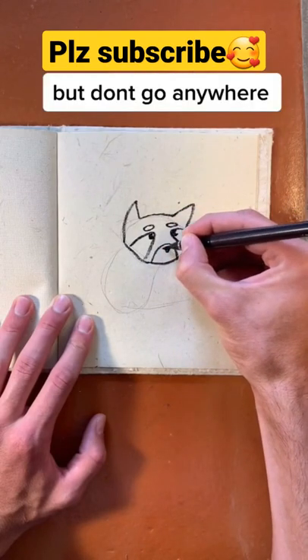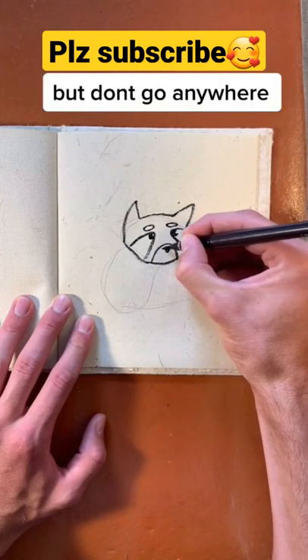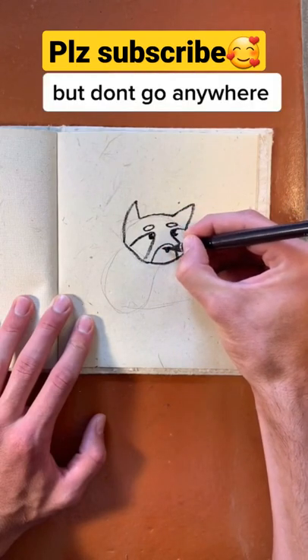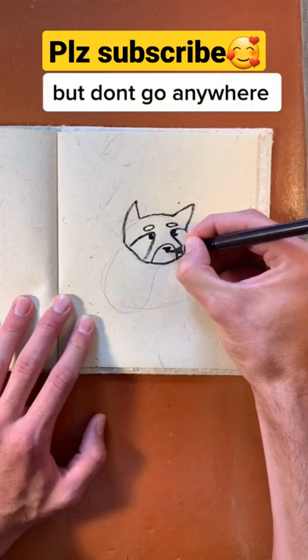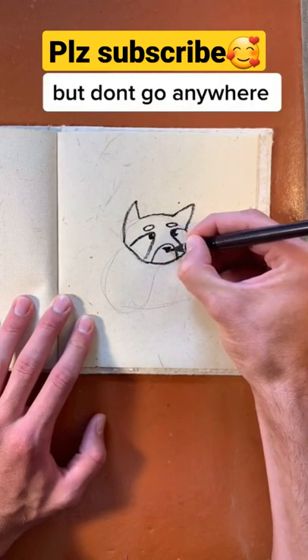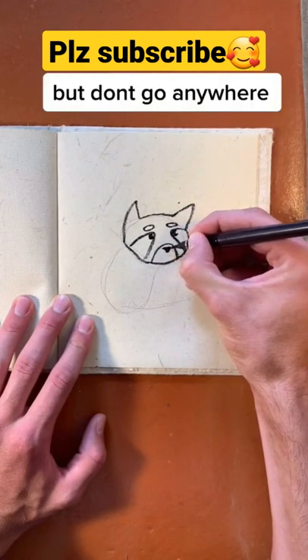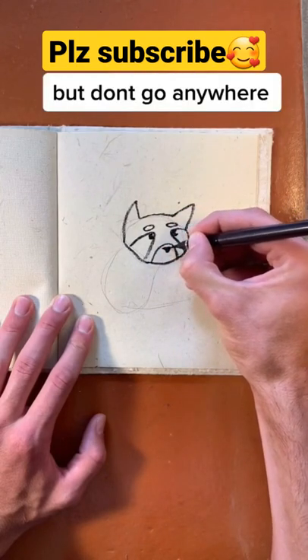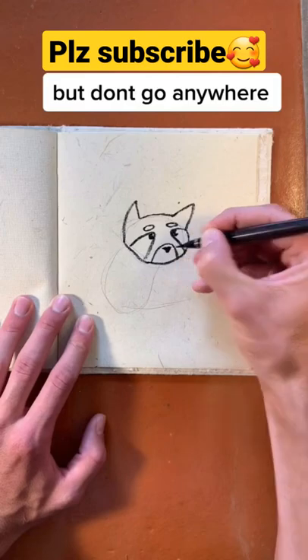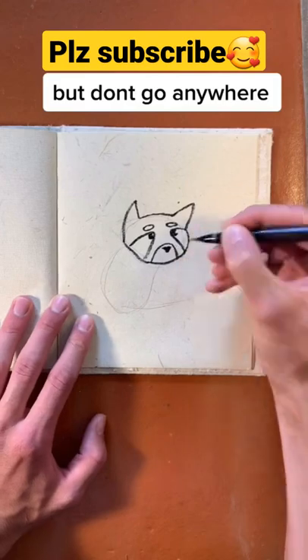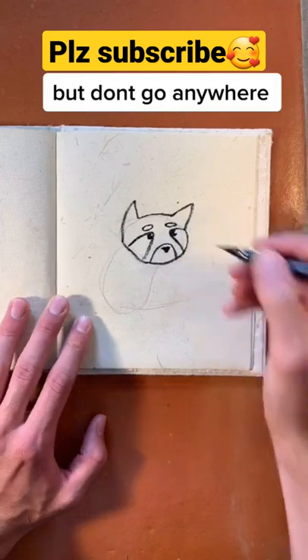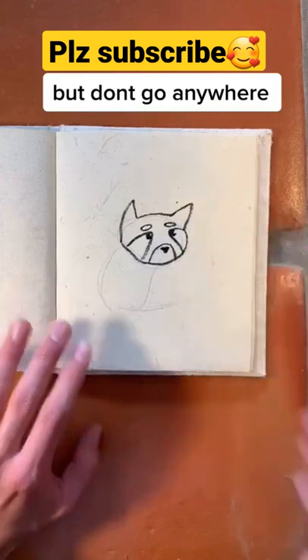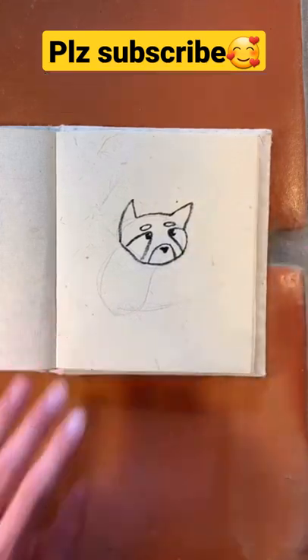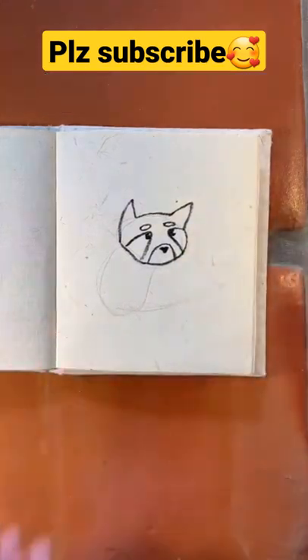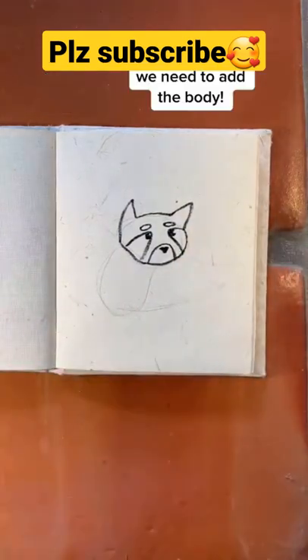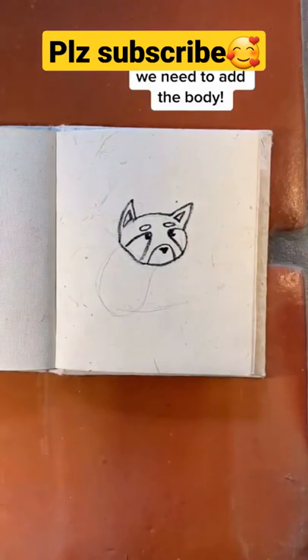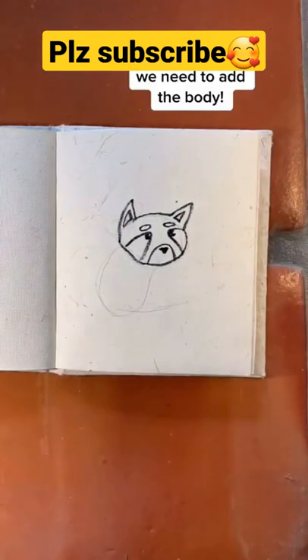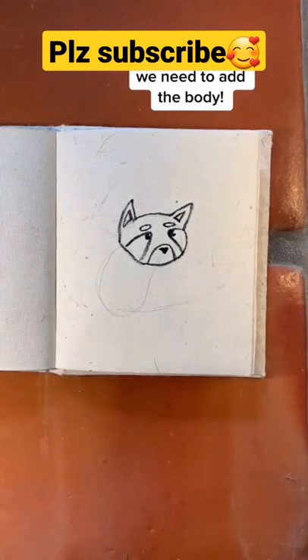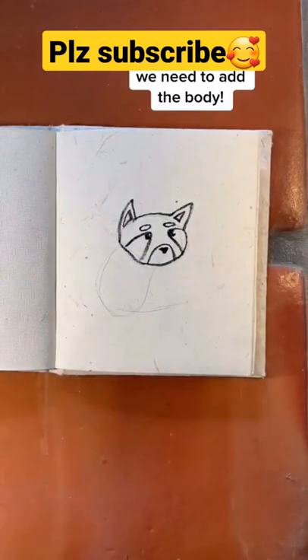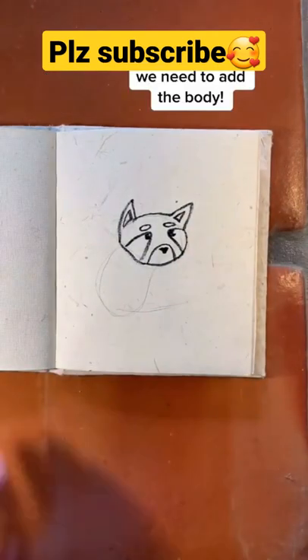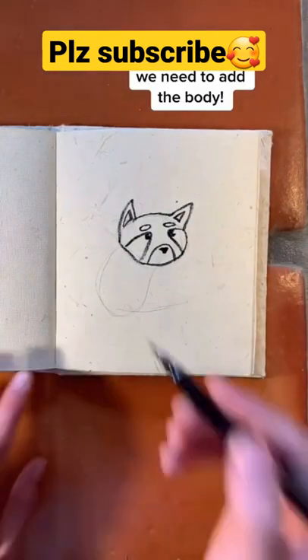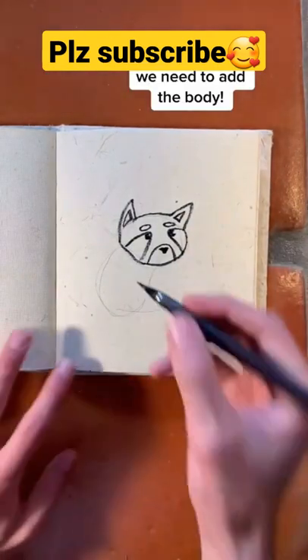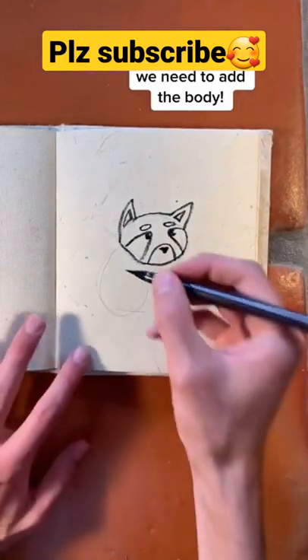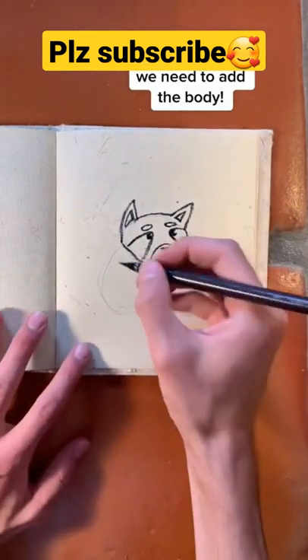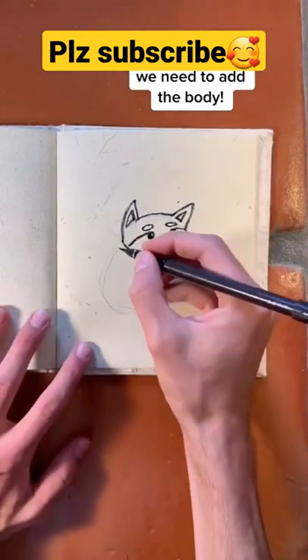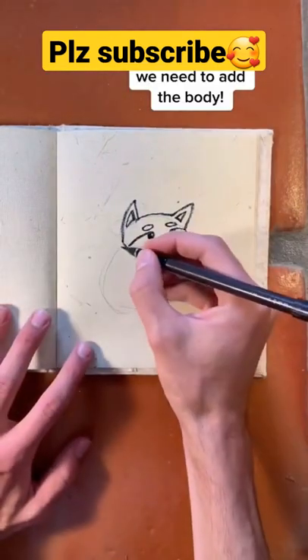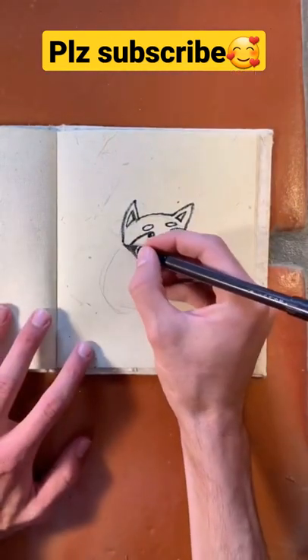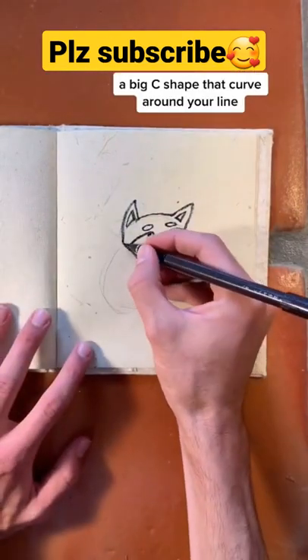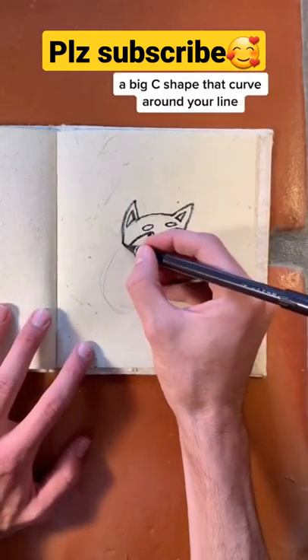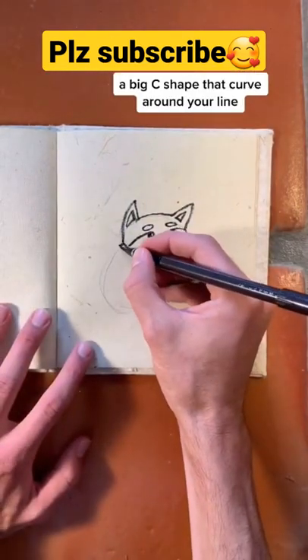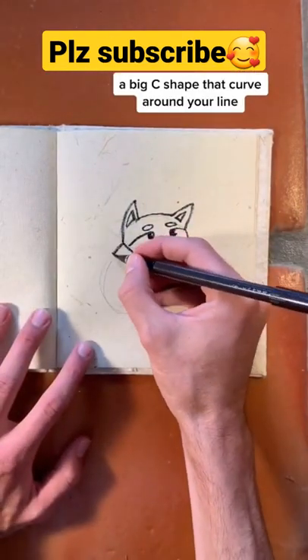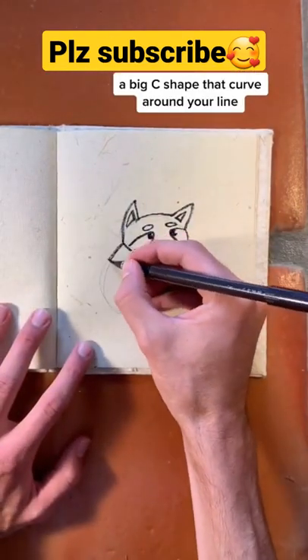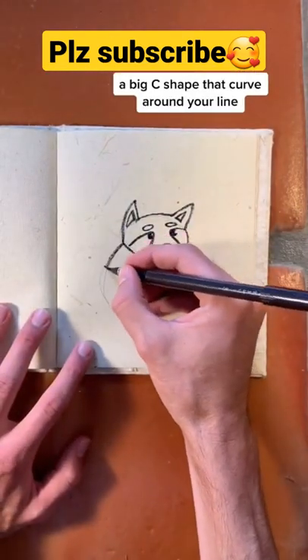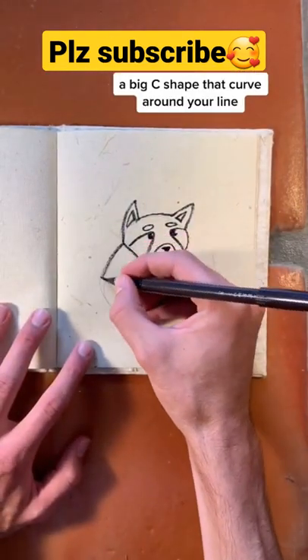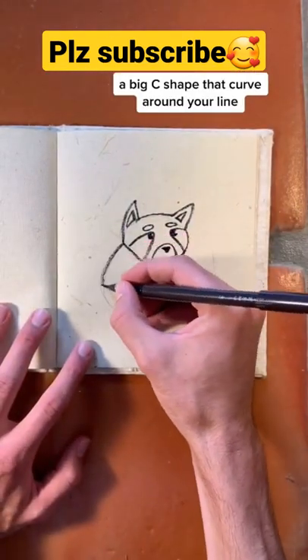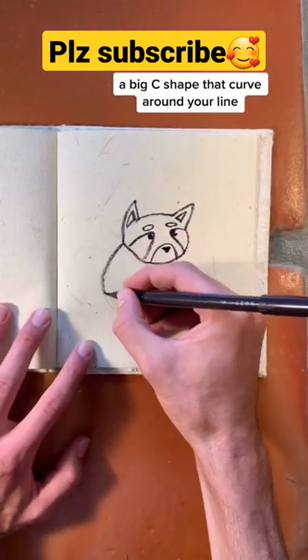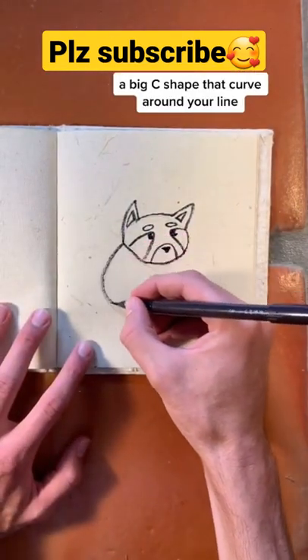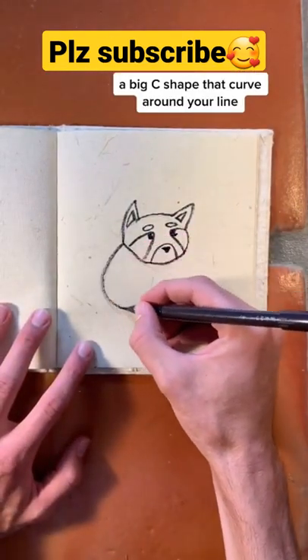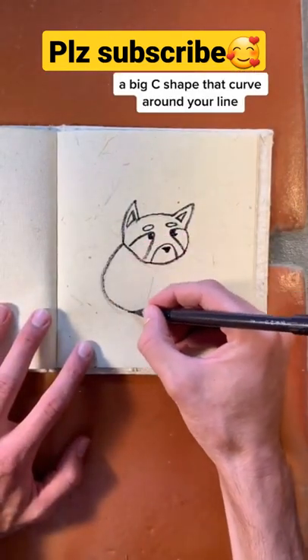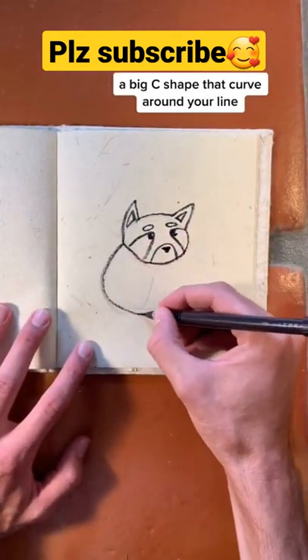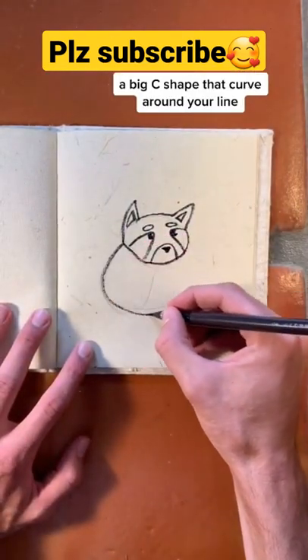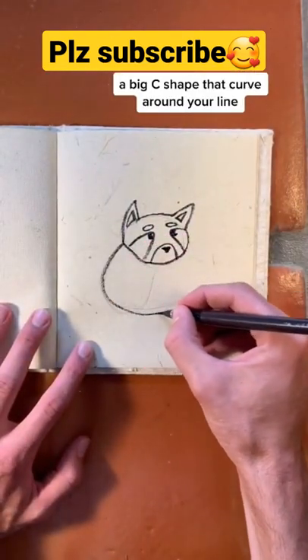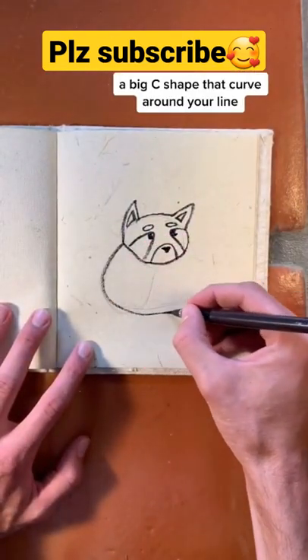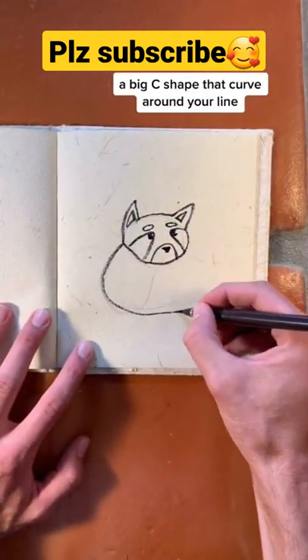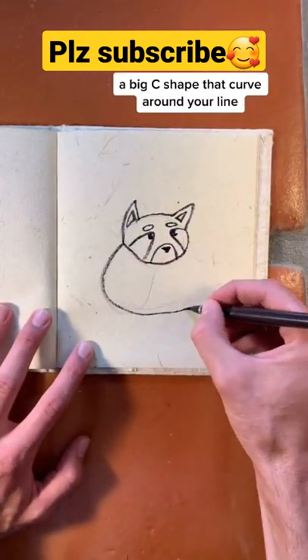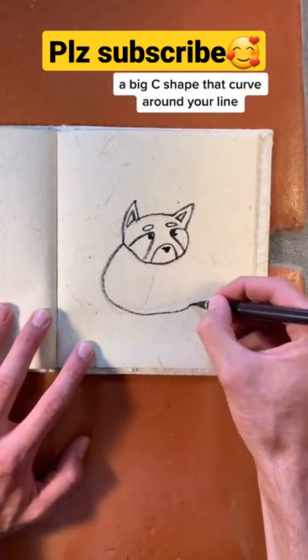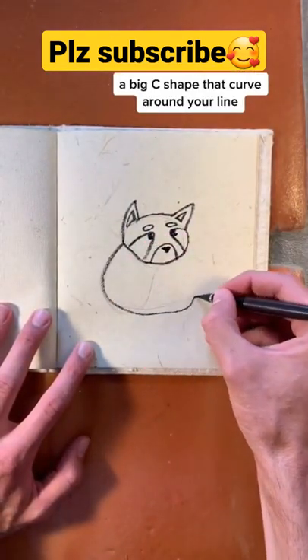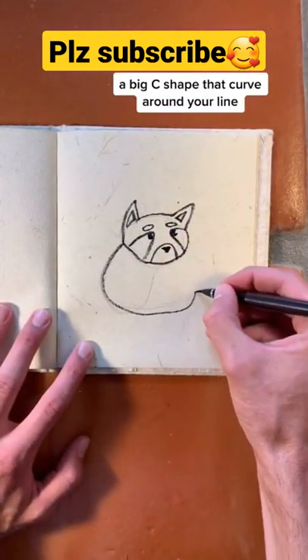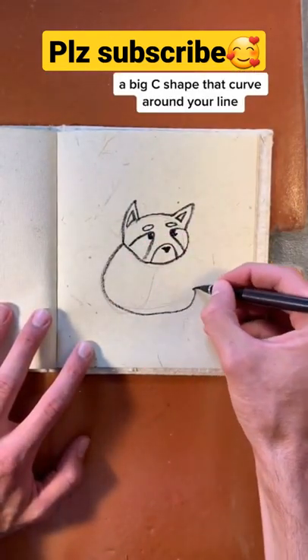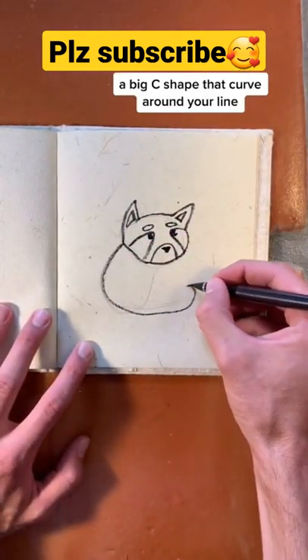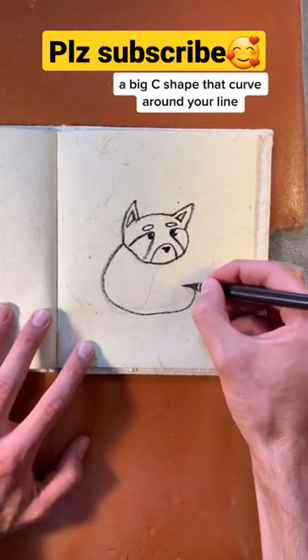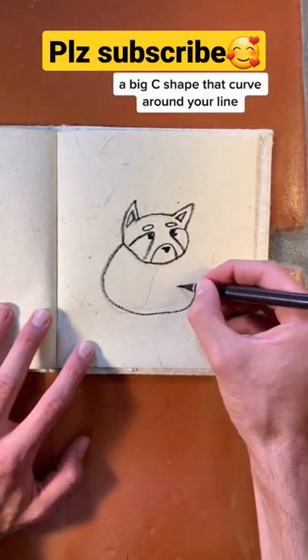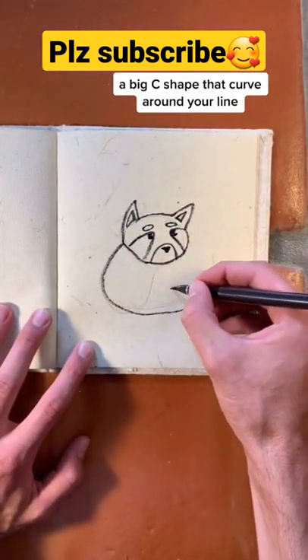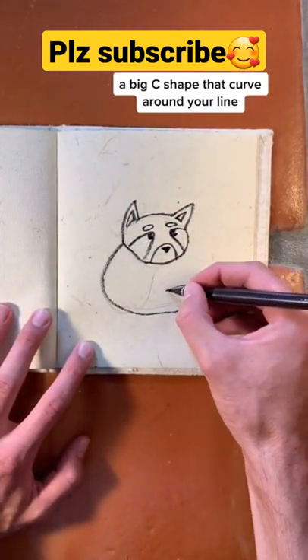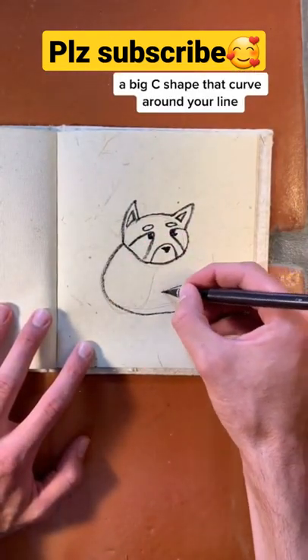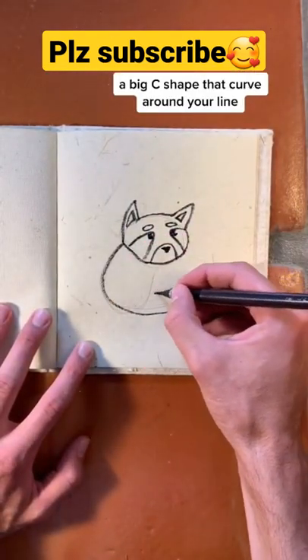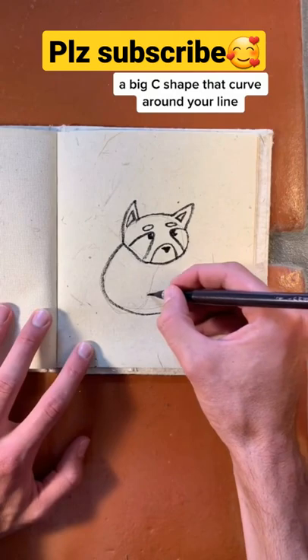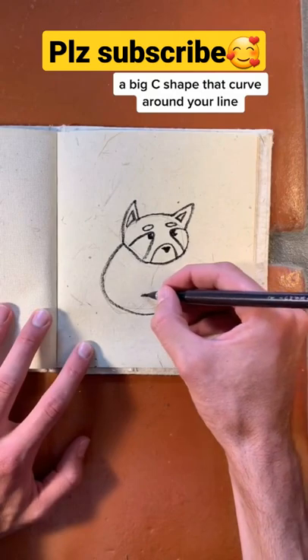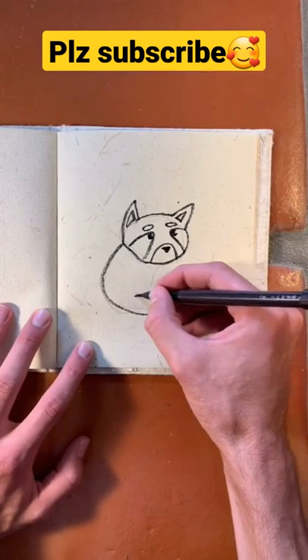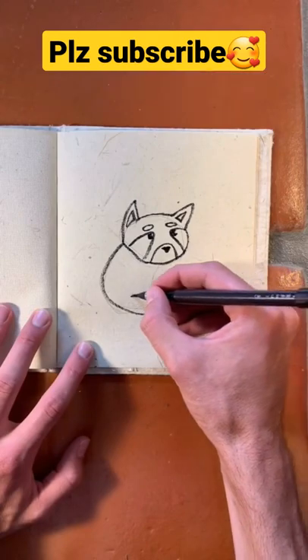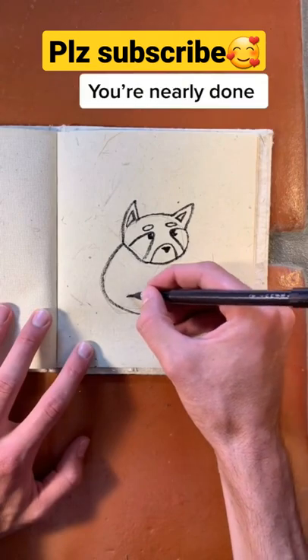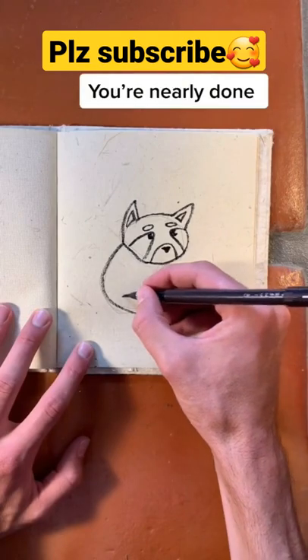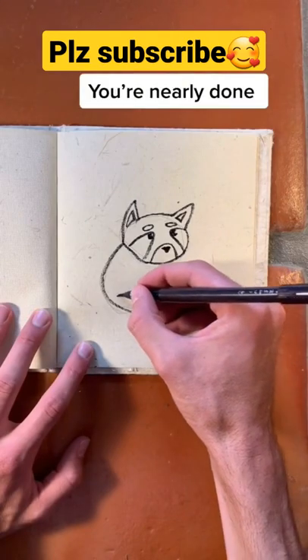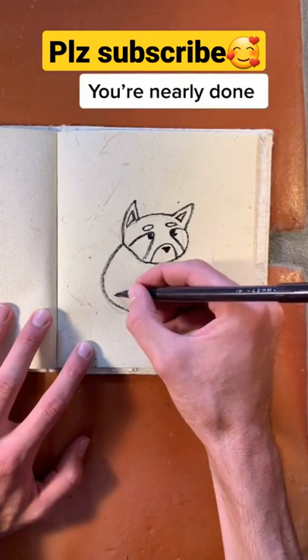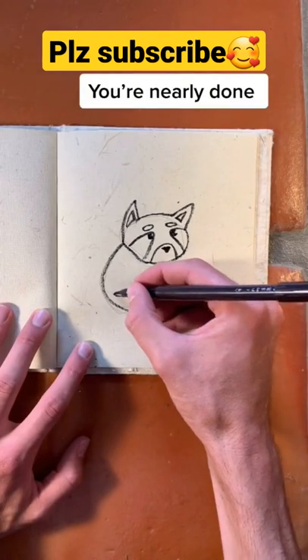But don't go anywhere yet — we have to finish the body. Make a big swooping C shape that then comes back around your line like this.